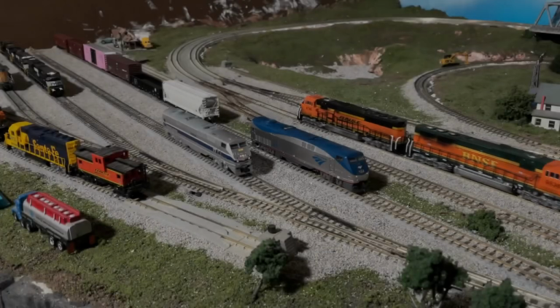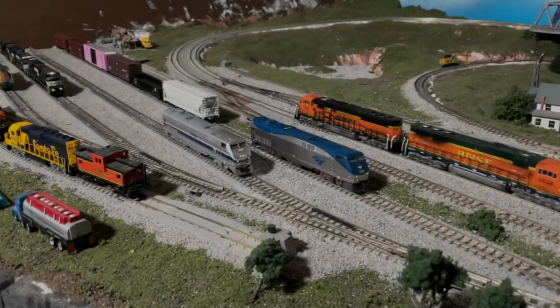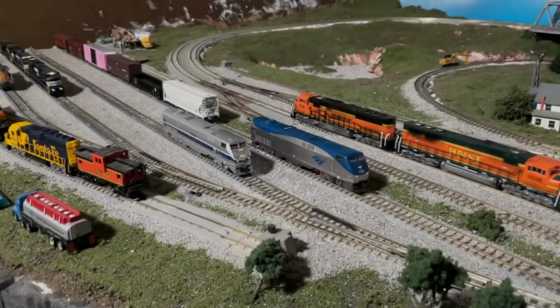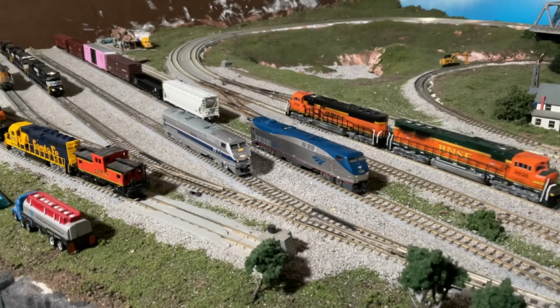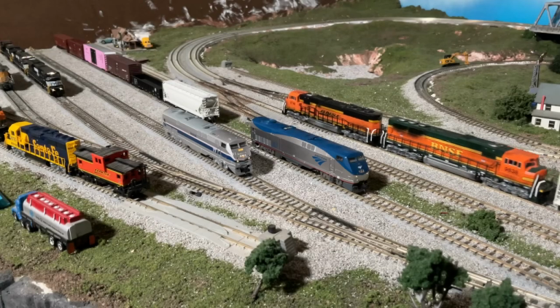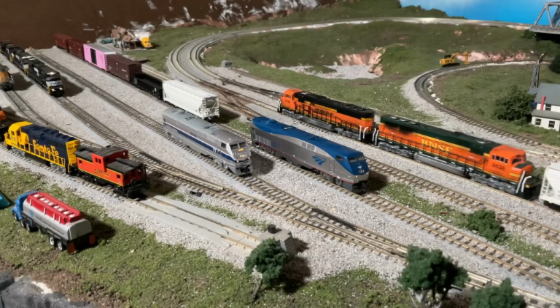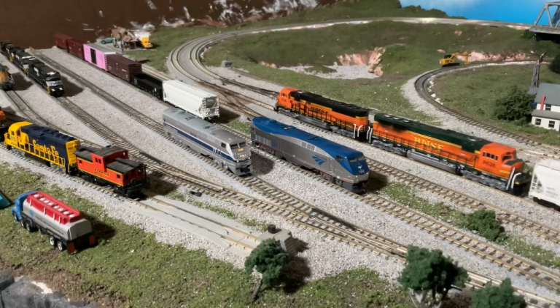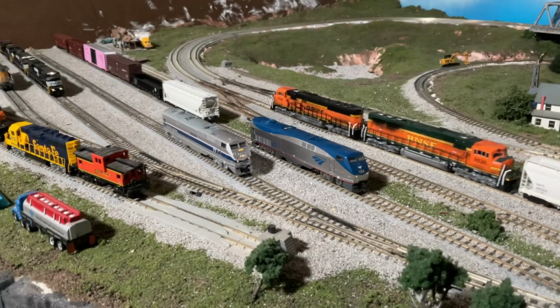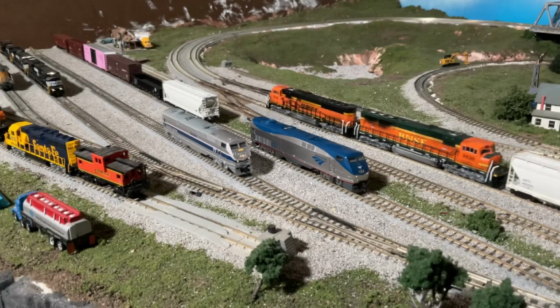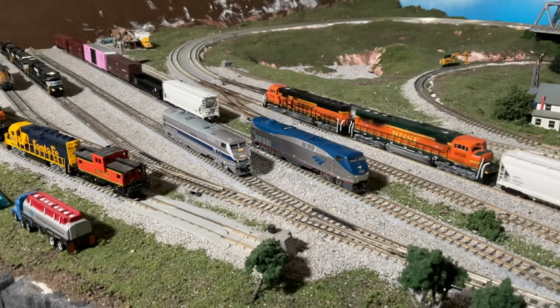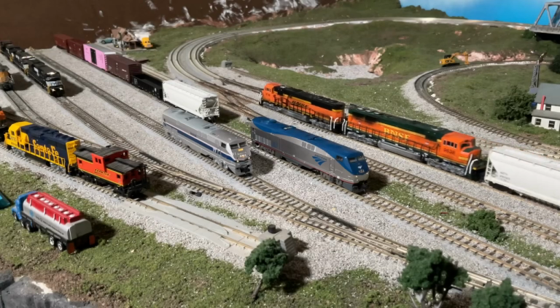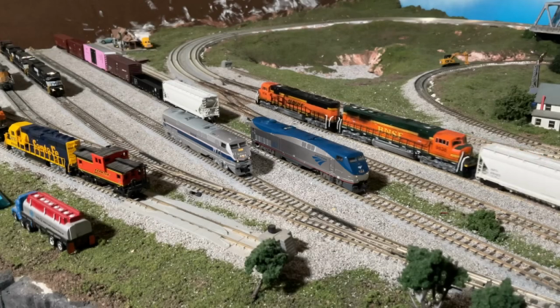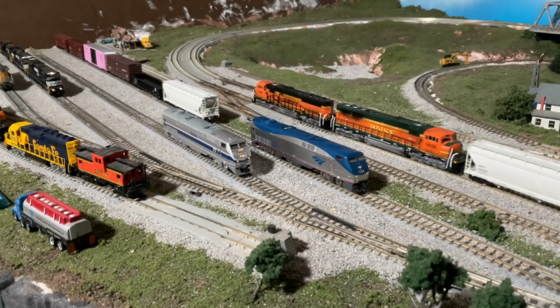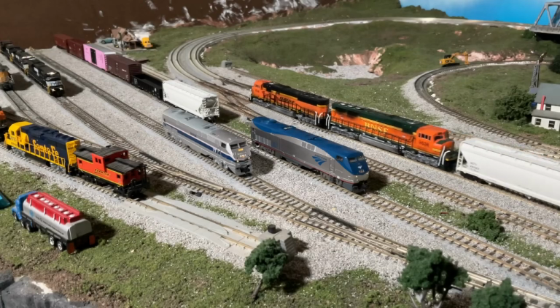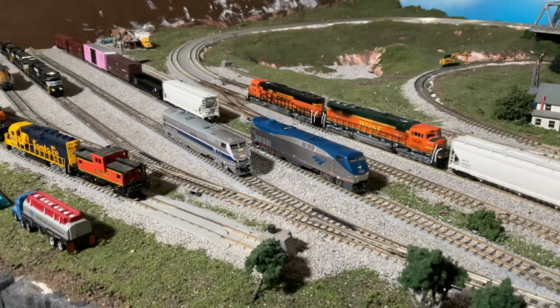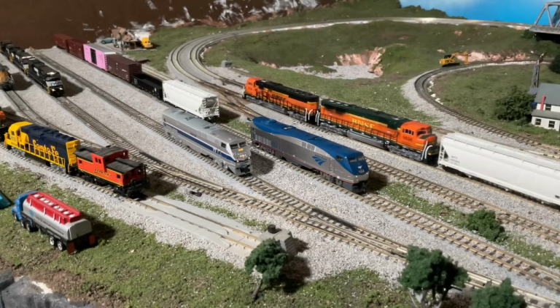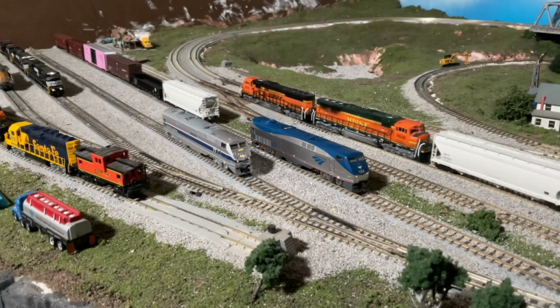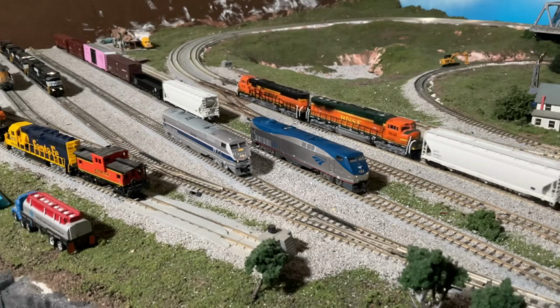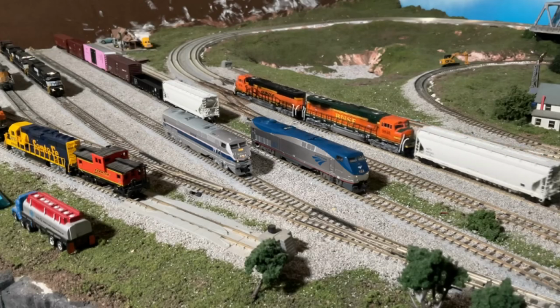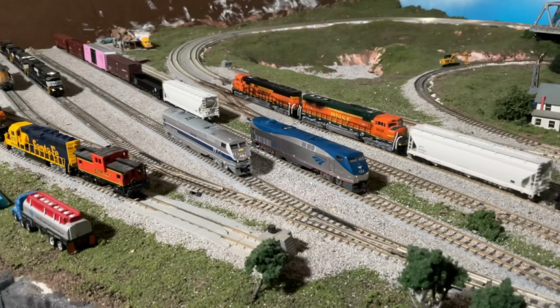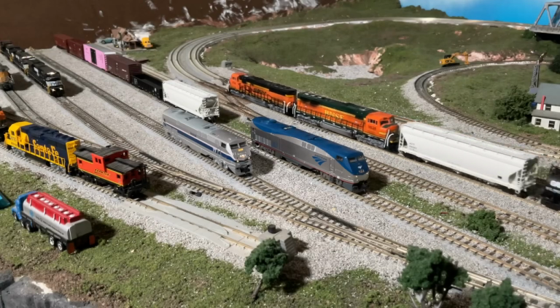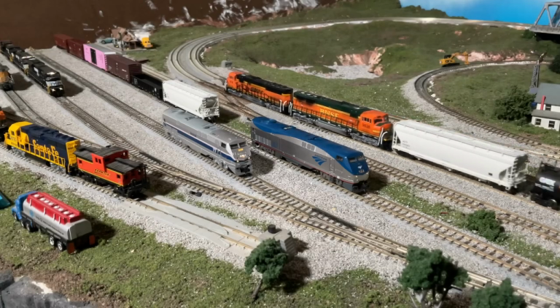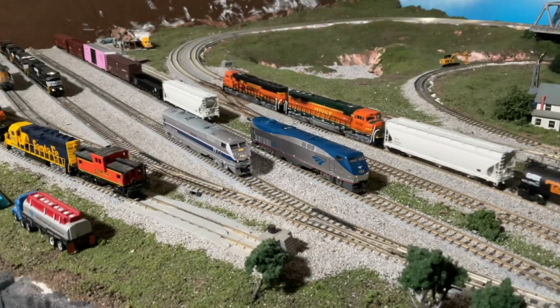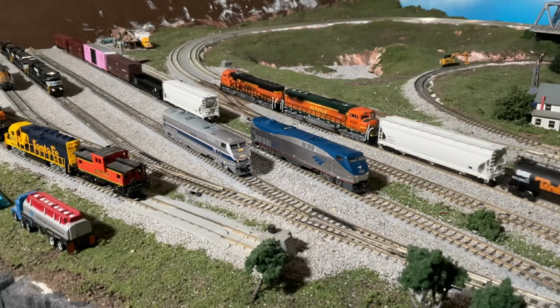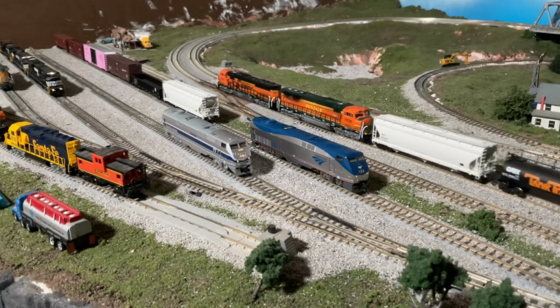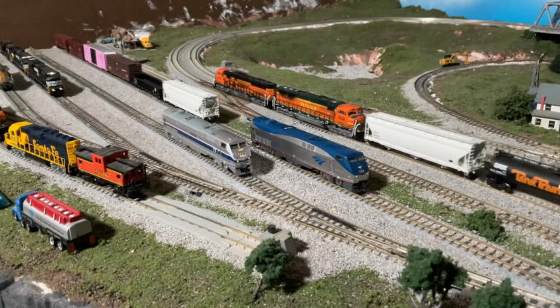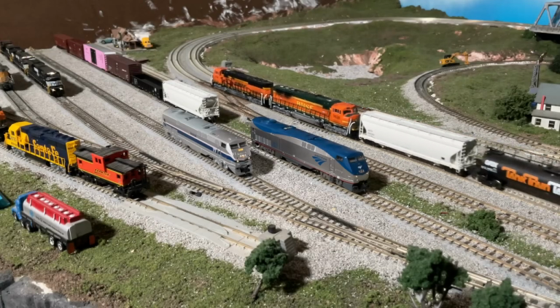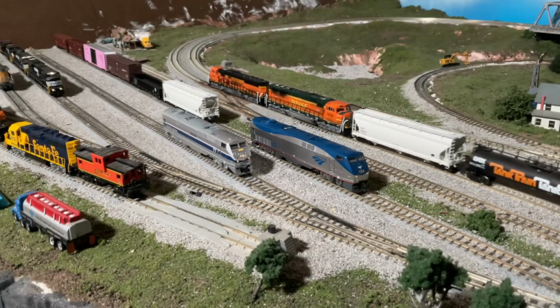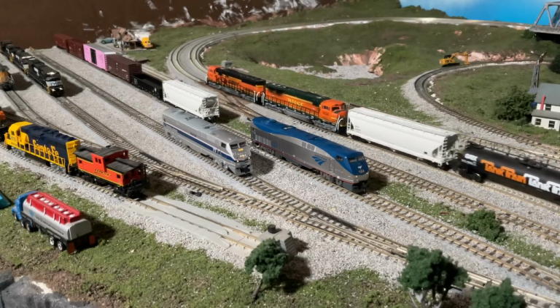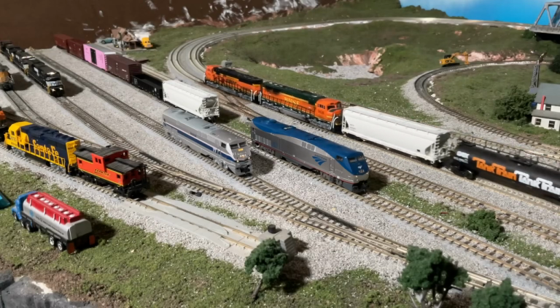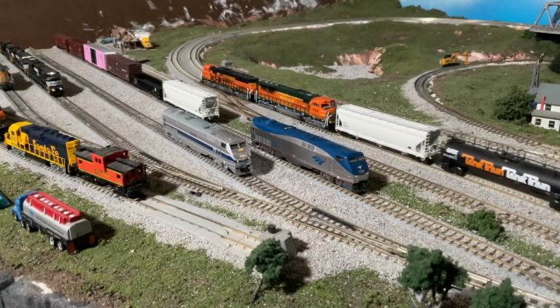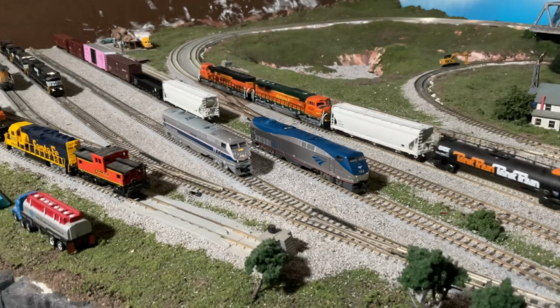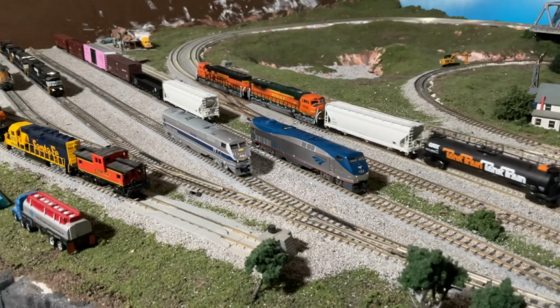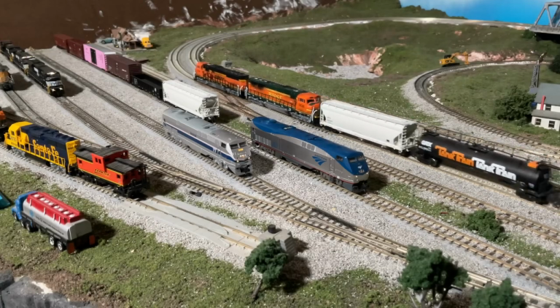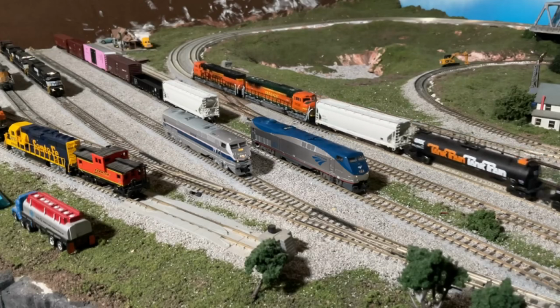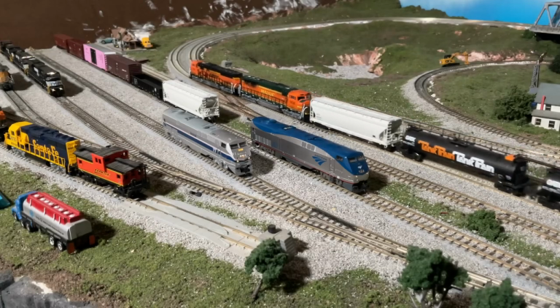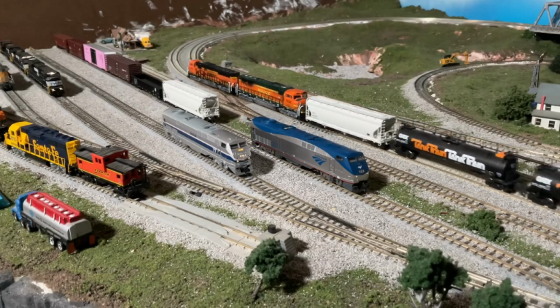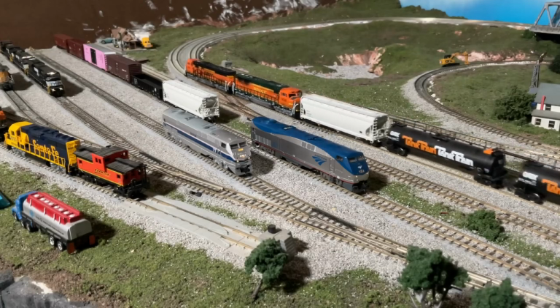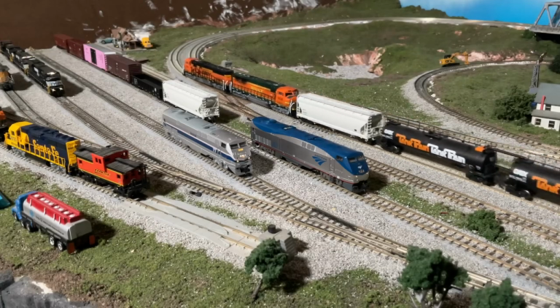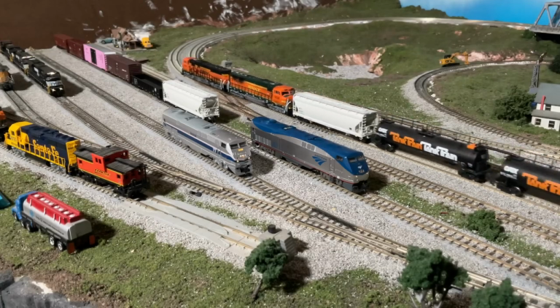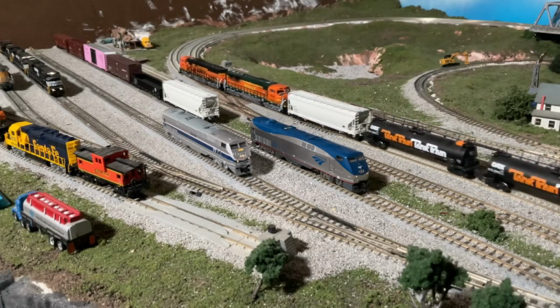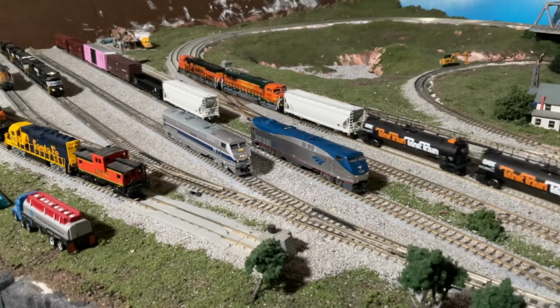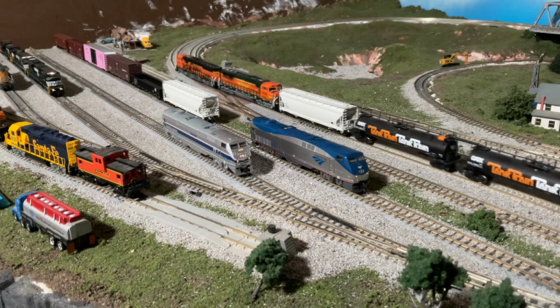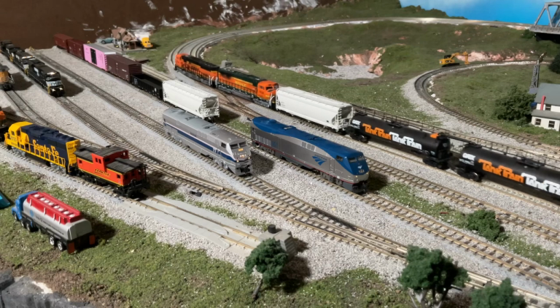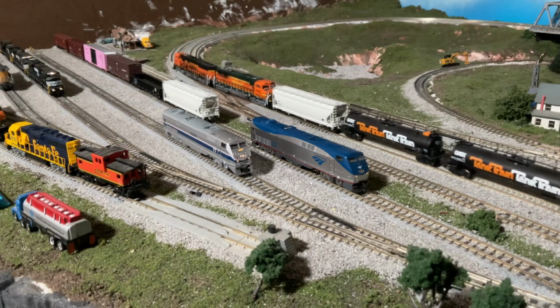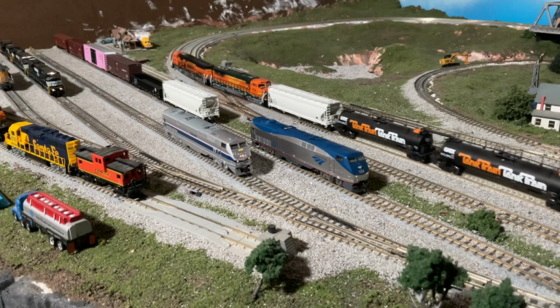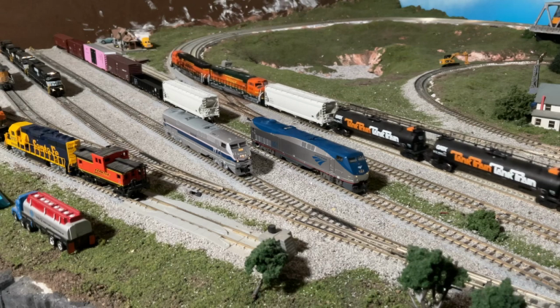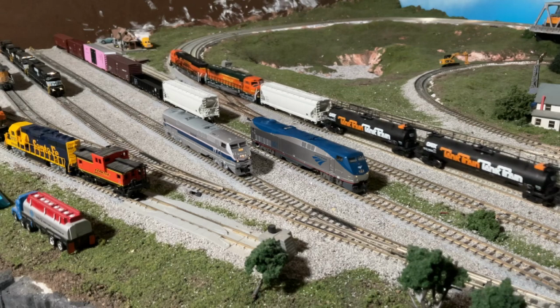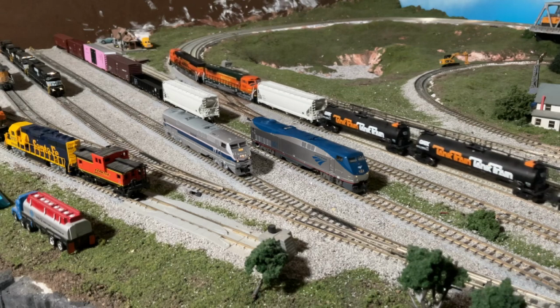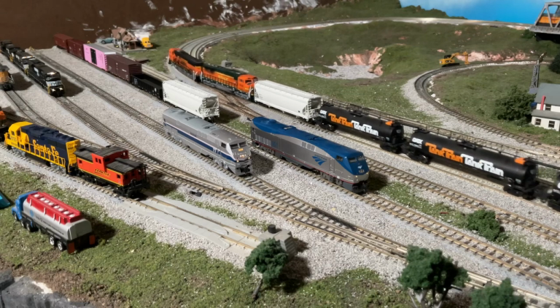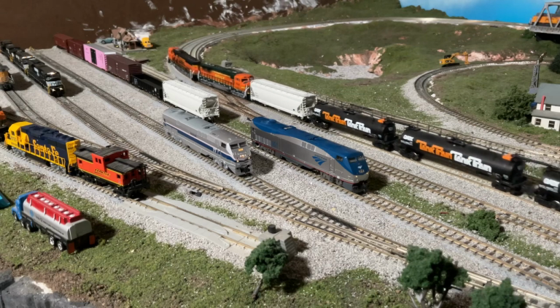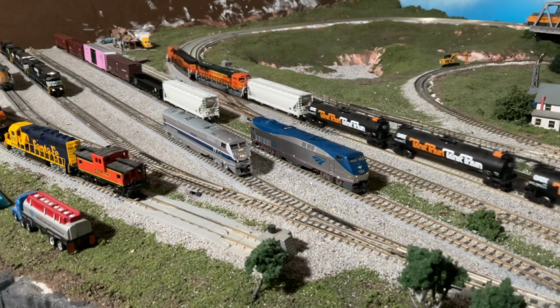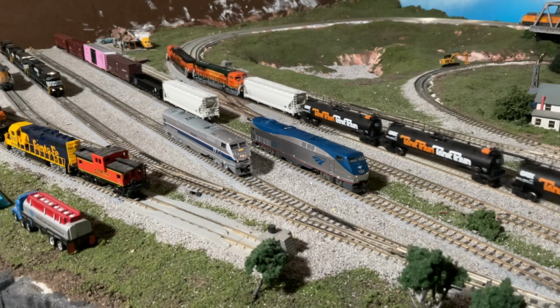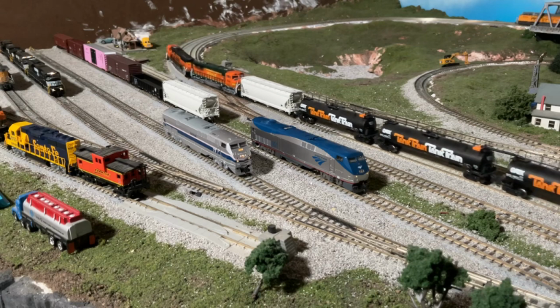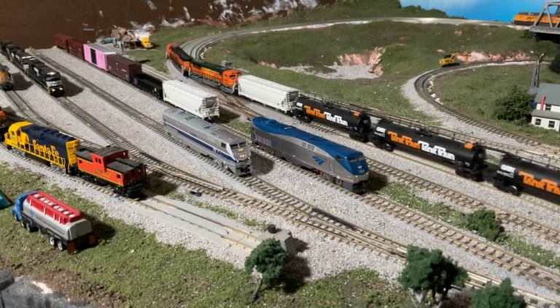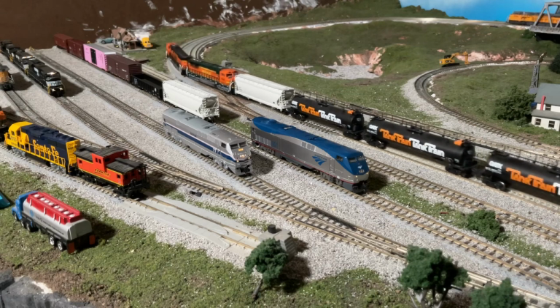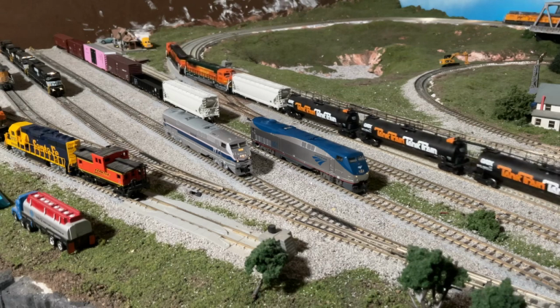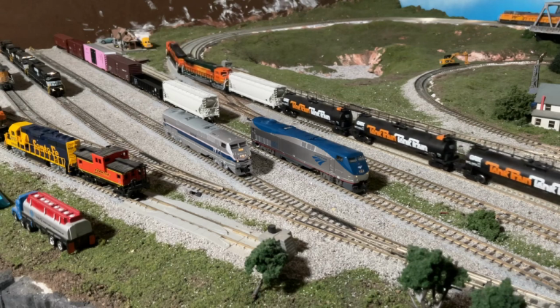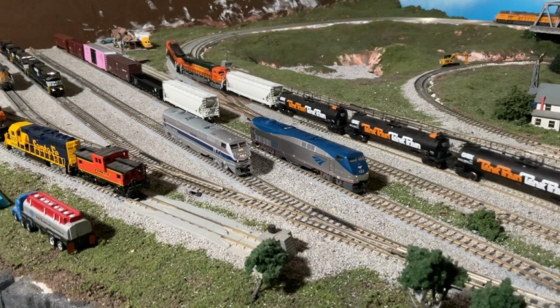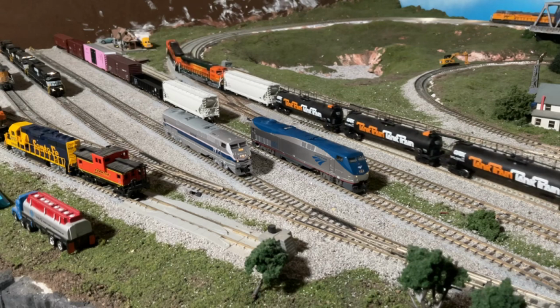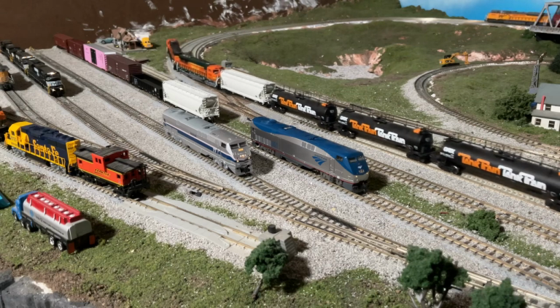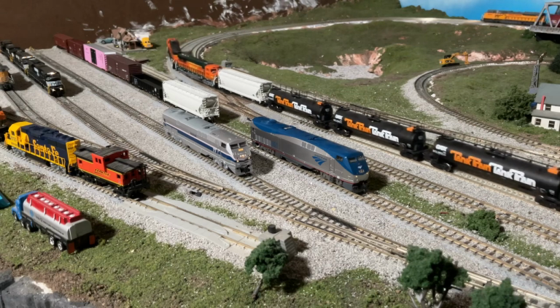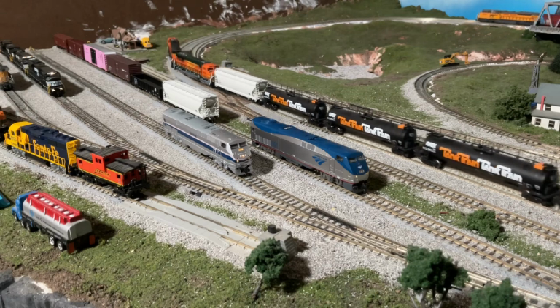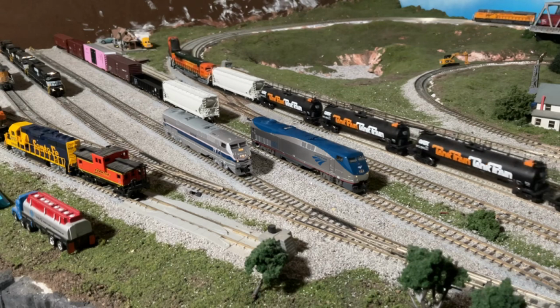Happy Wednesday everybody. Today we're going to talk about getting prototypical operation and lights on our Kato P42s.